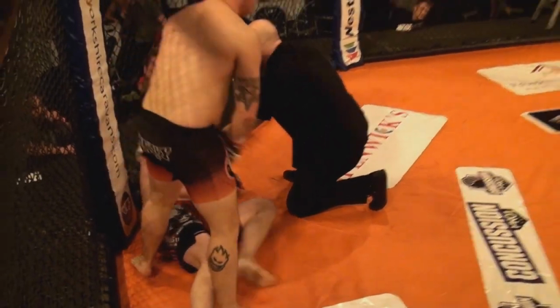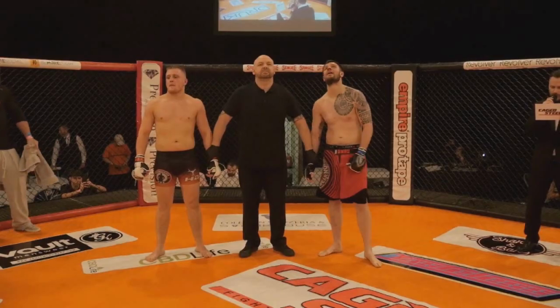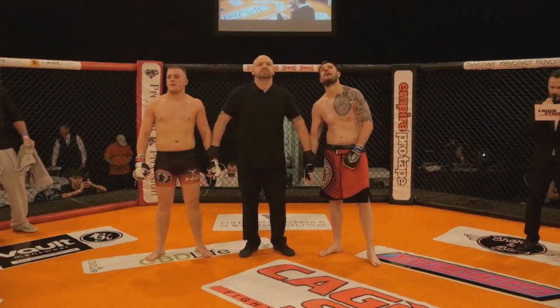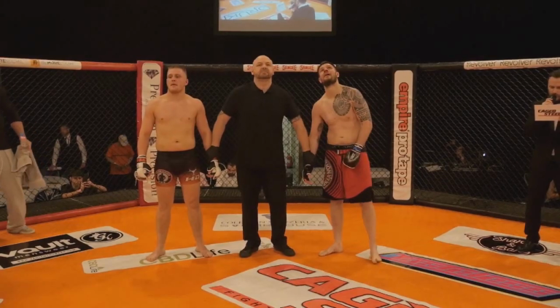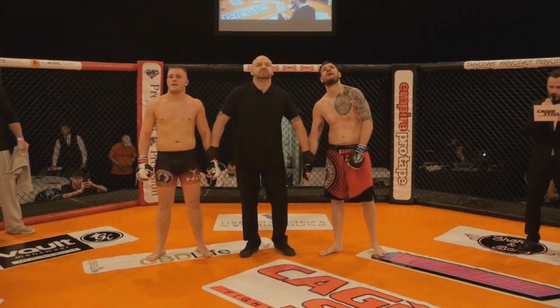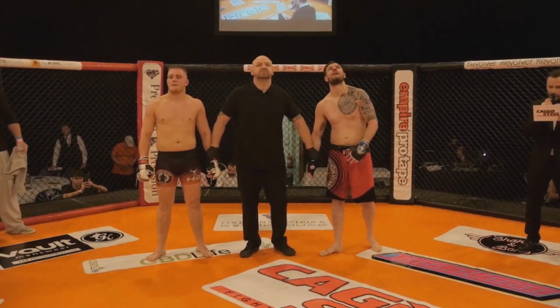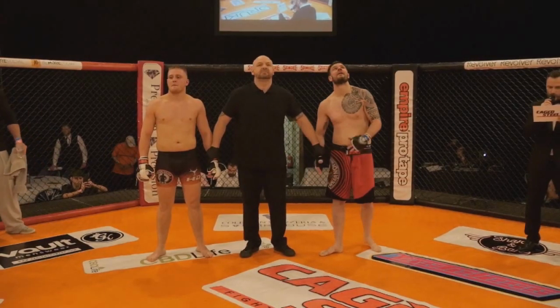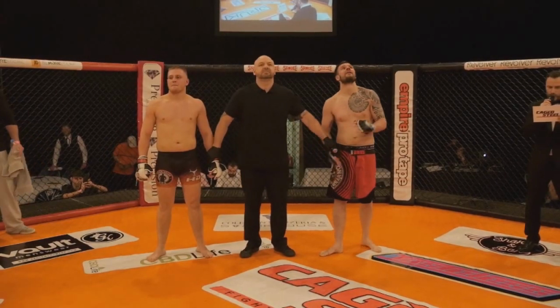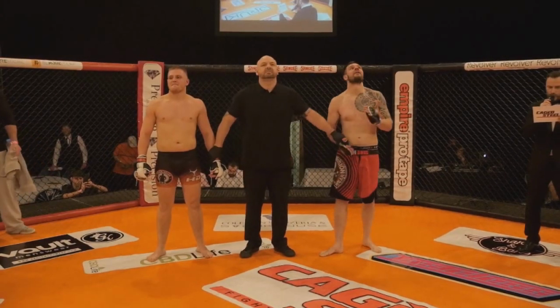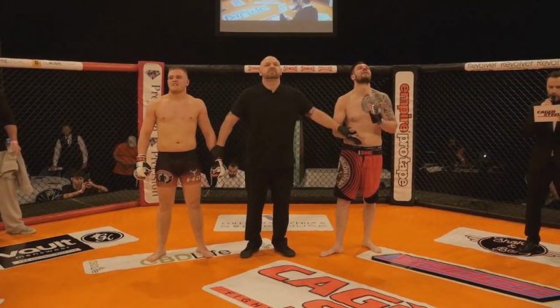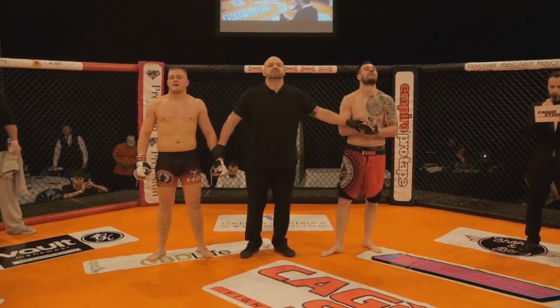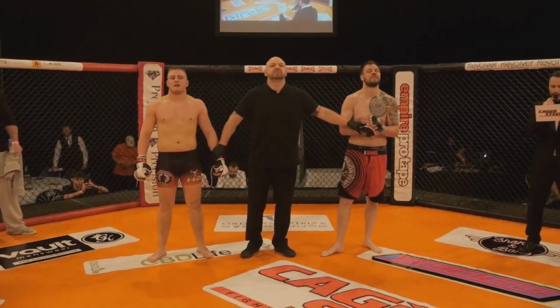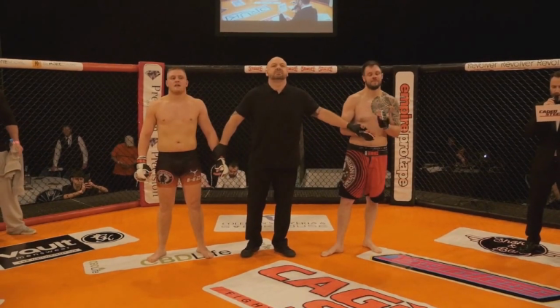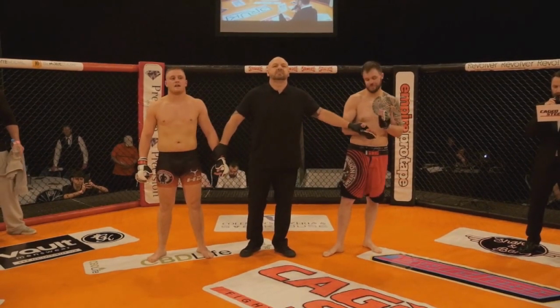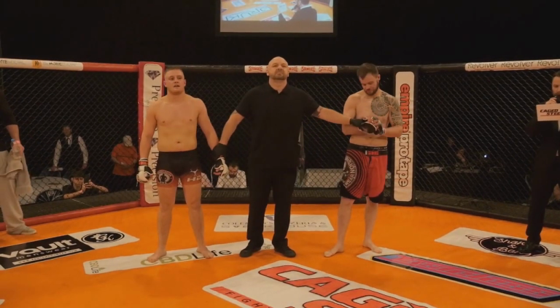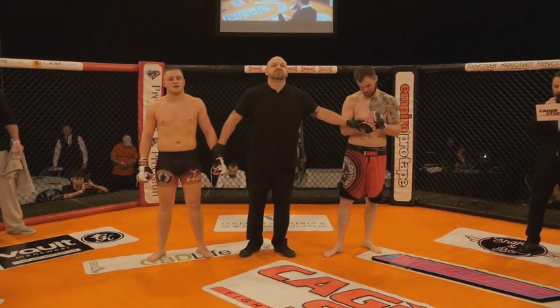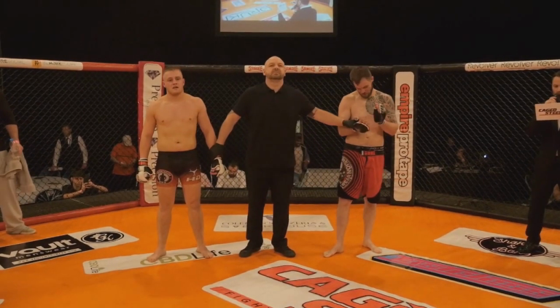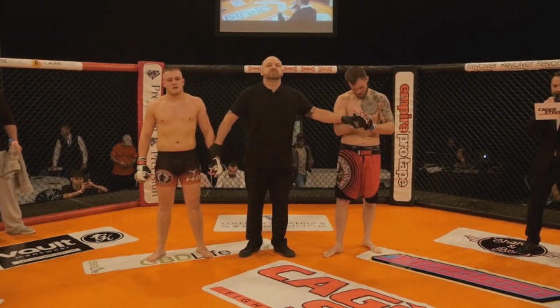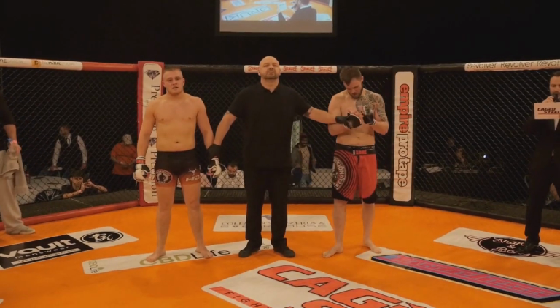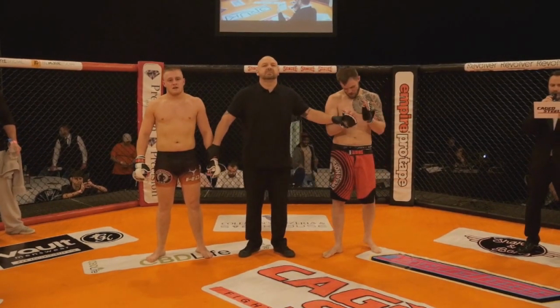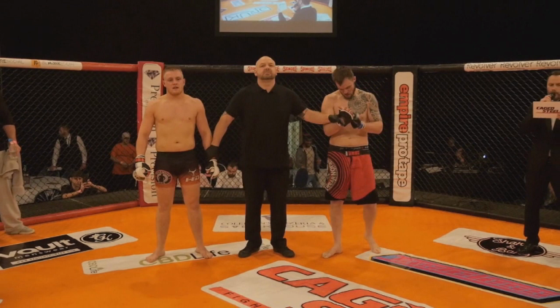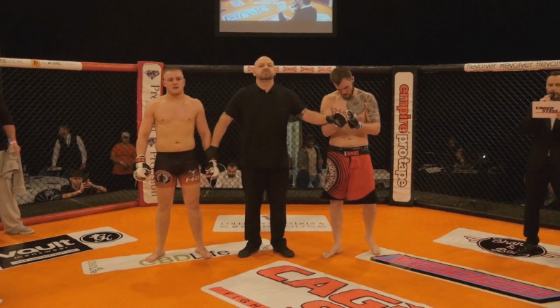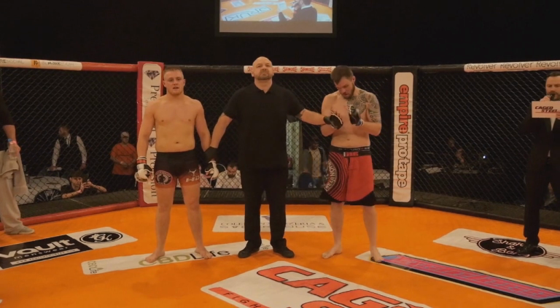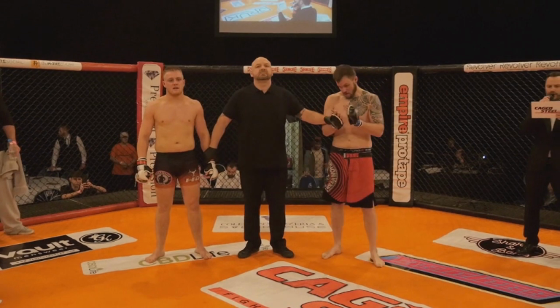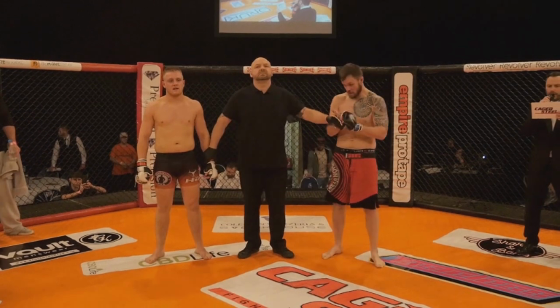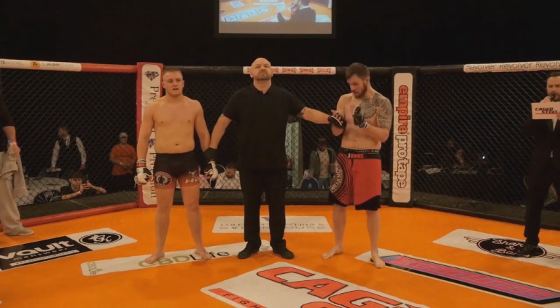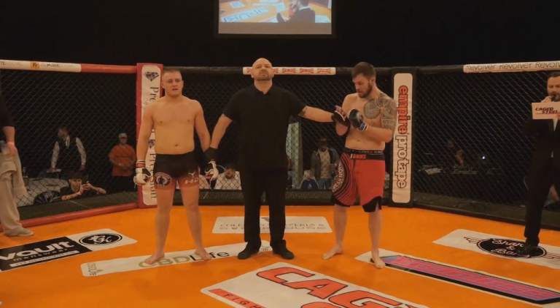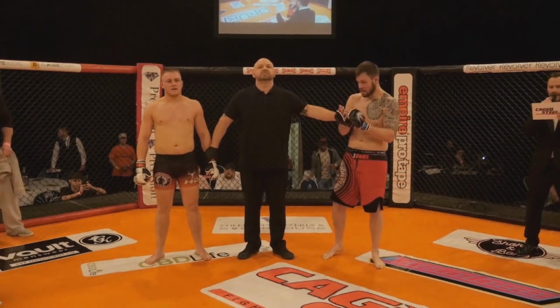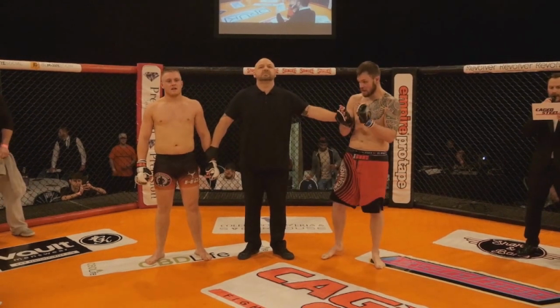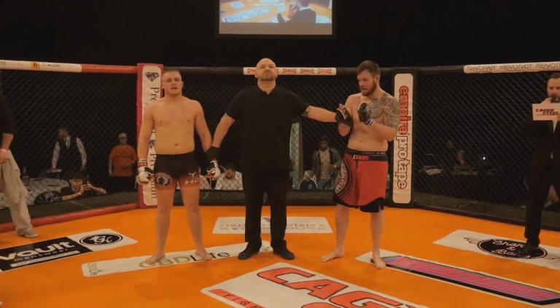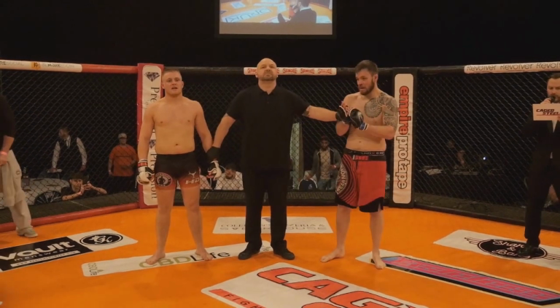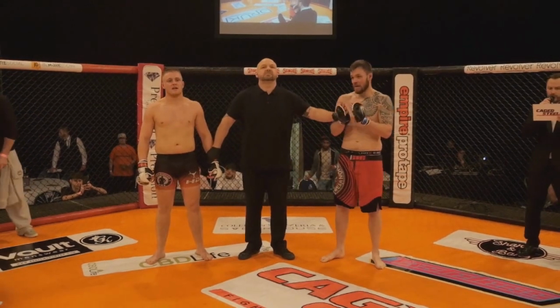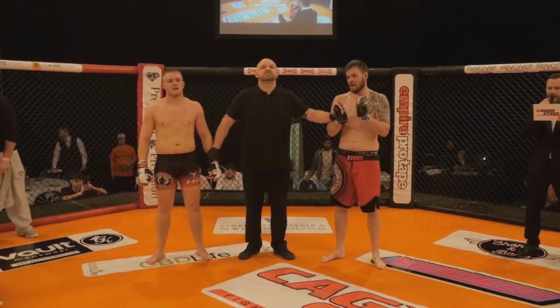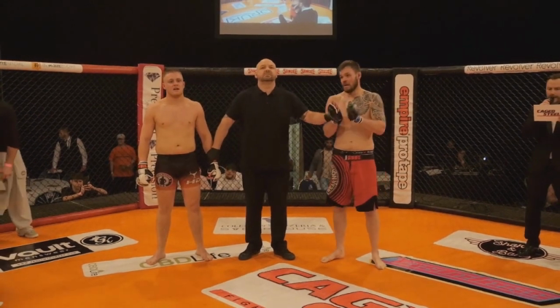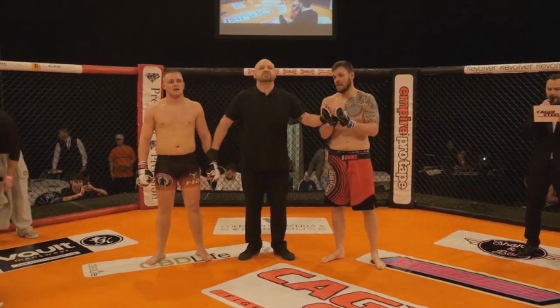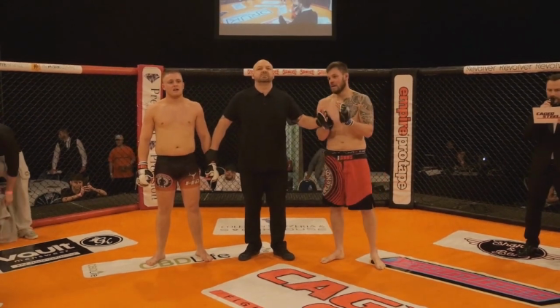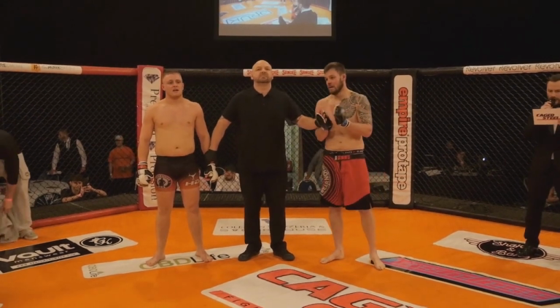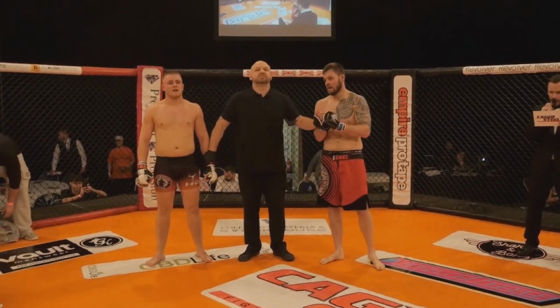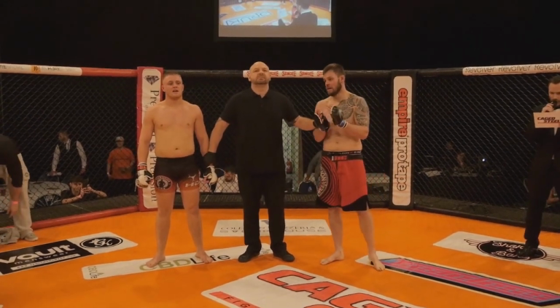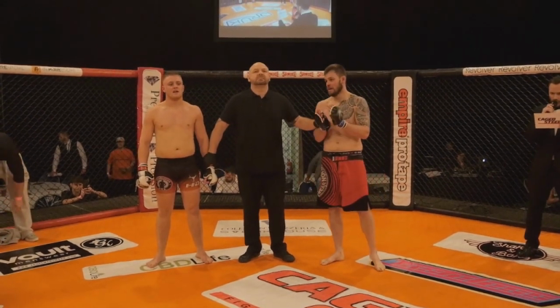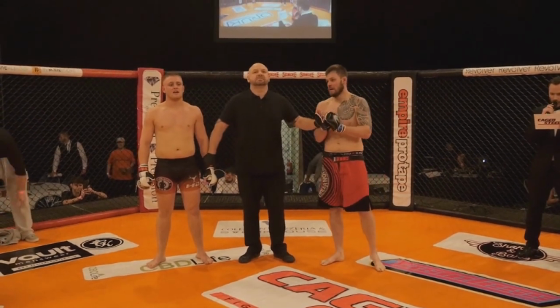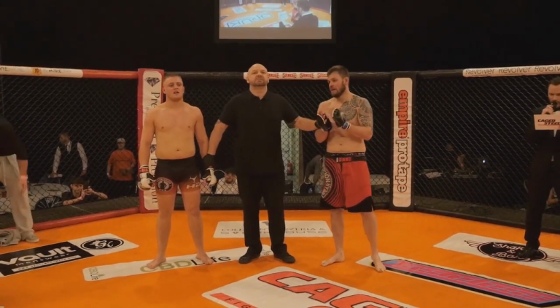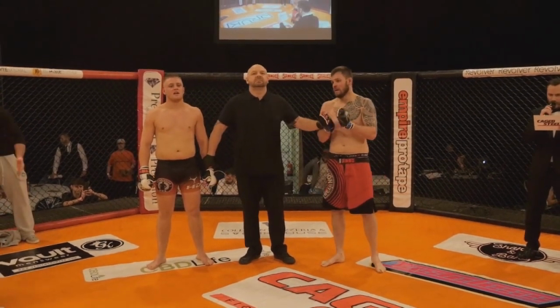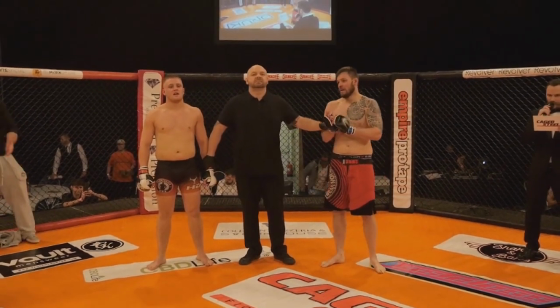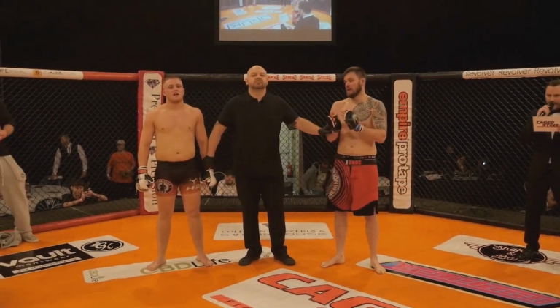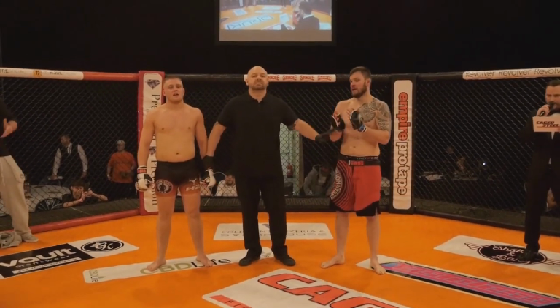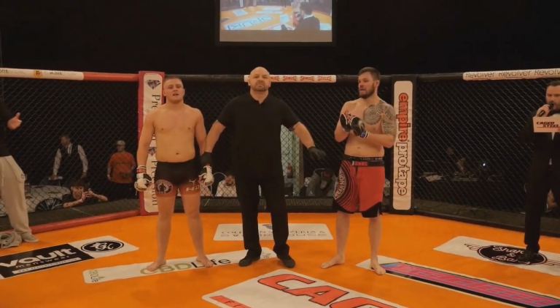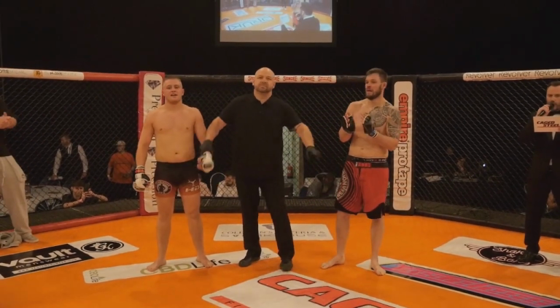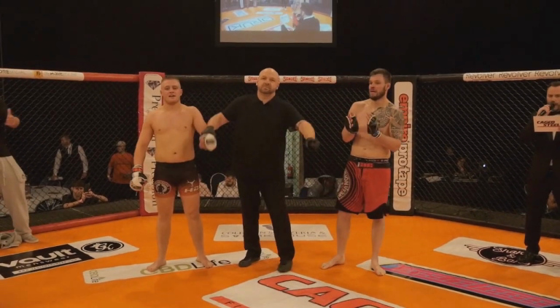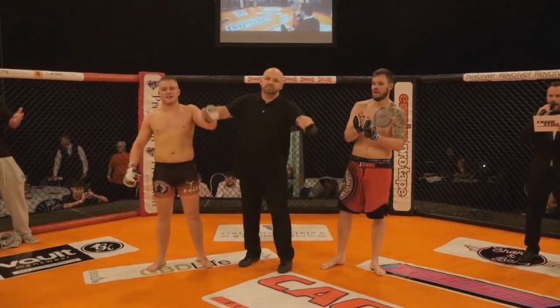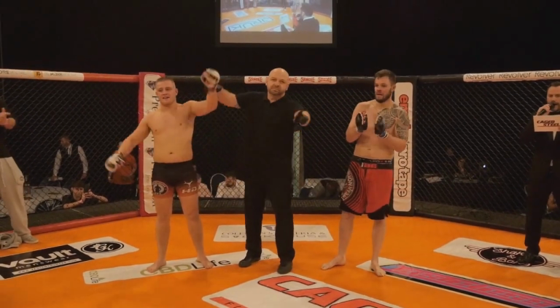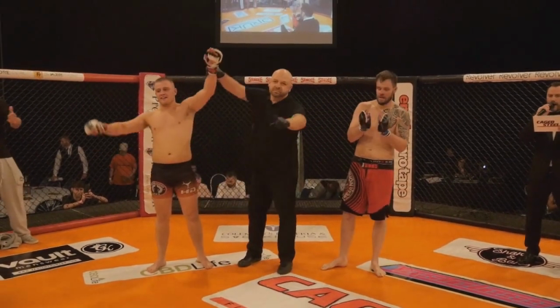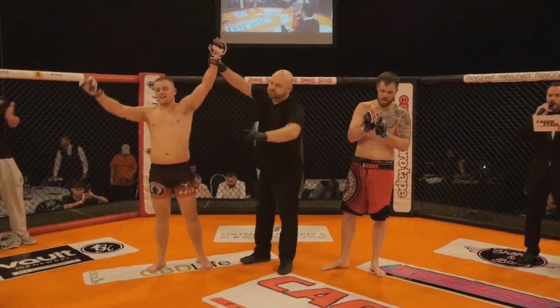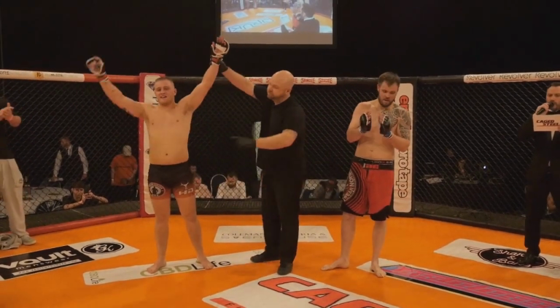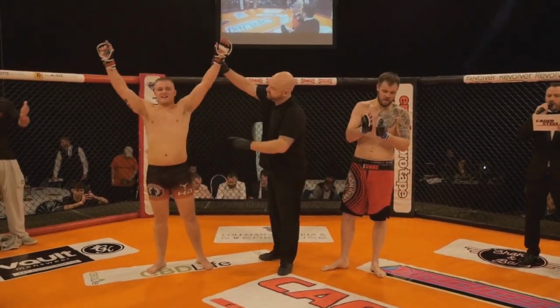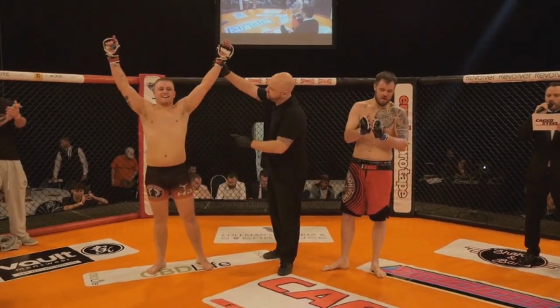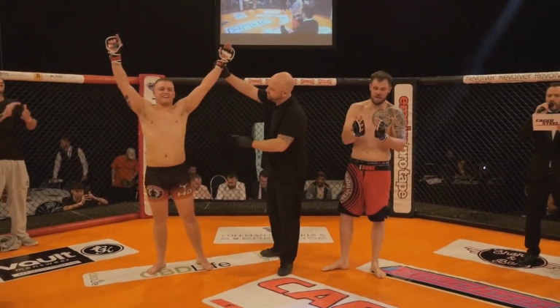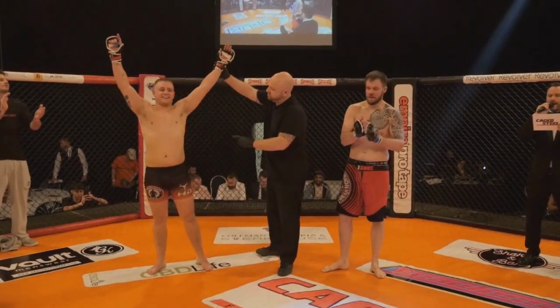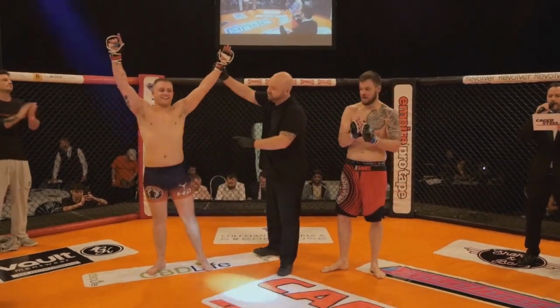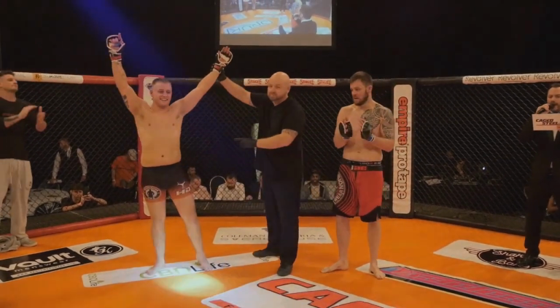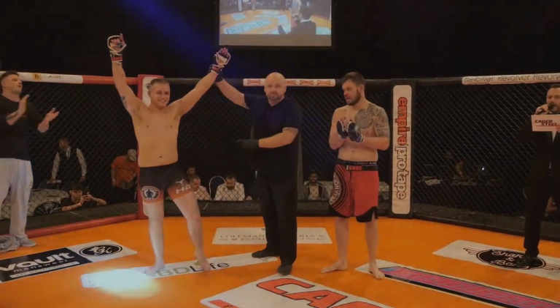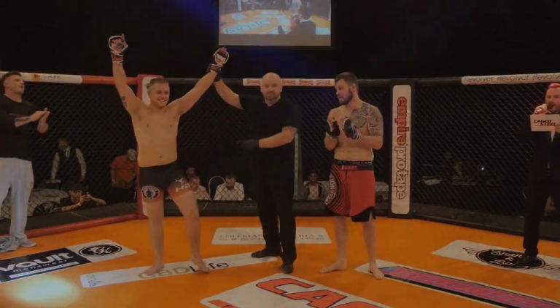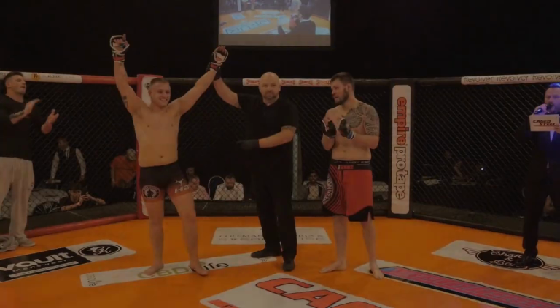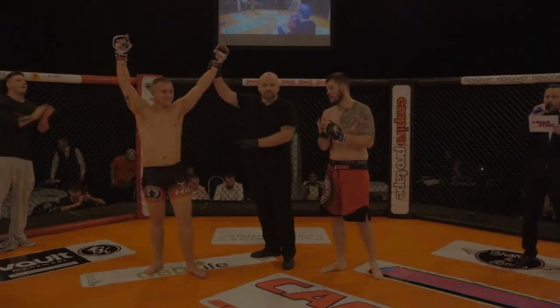Your winner, by submission by strikes, in the right corner: Jamie Cooke.